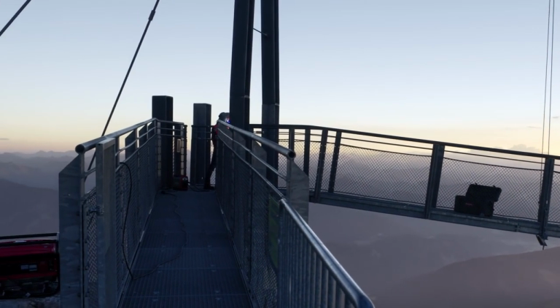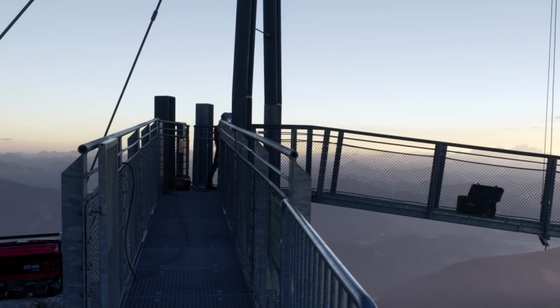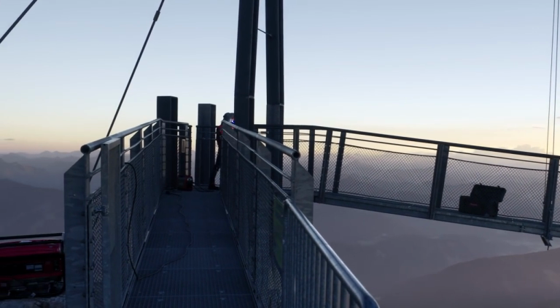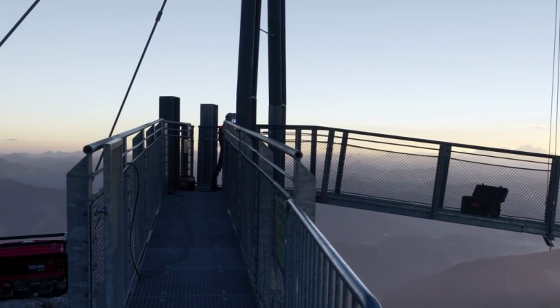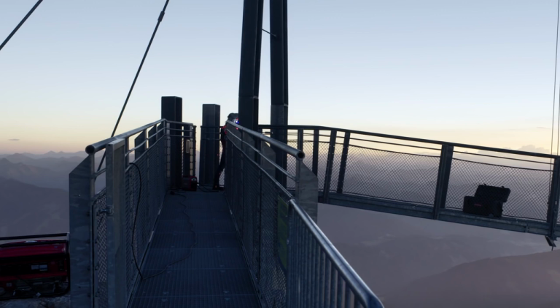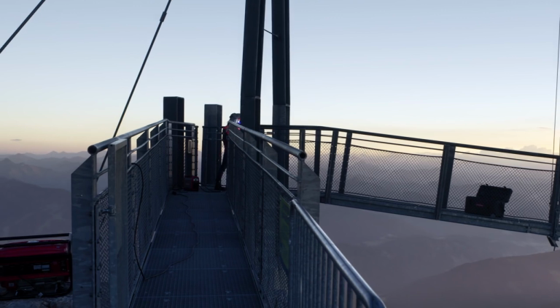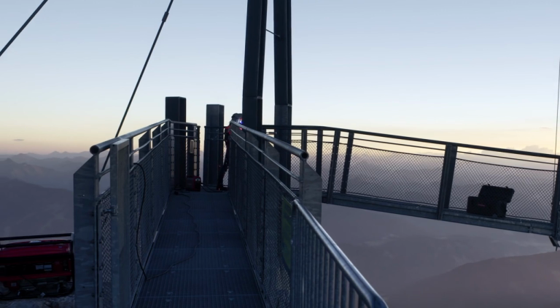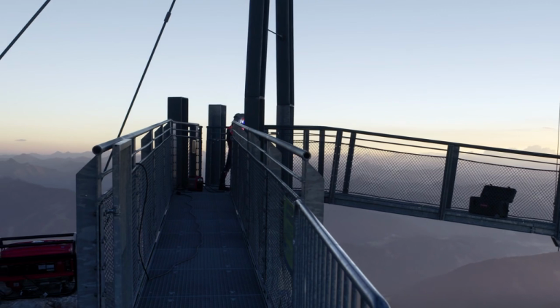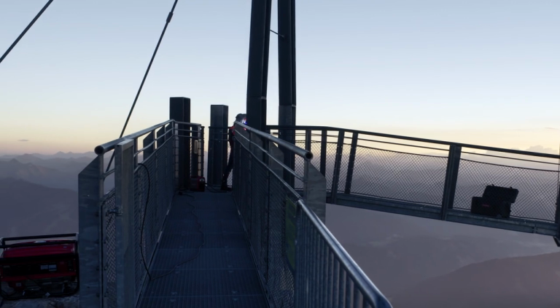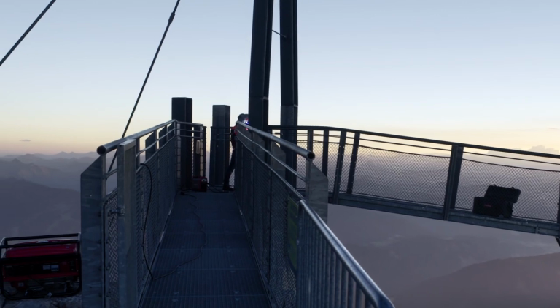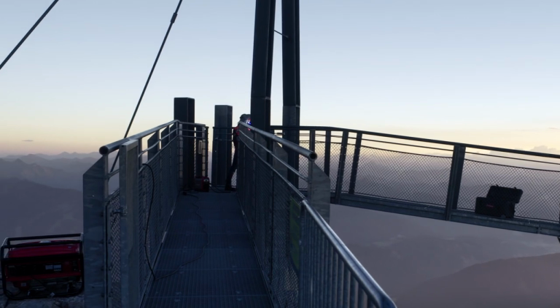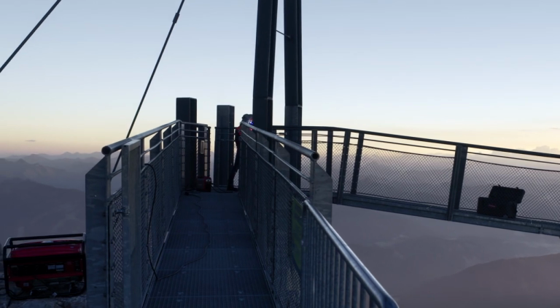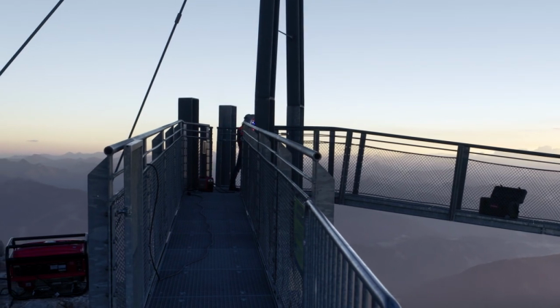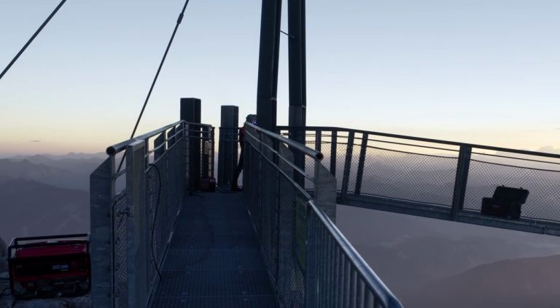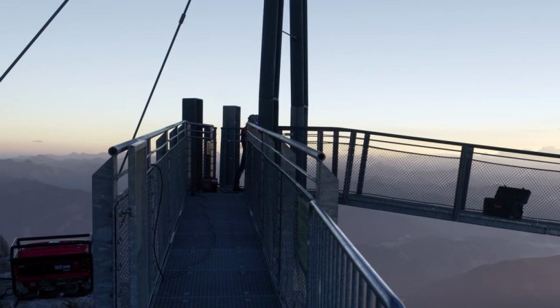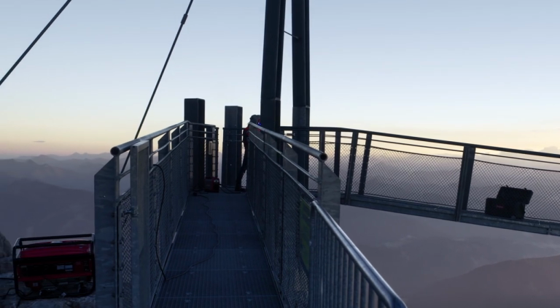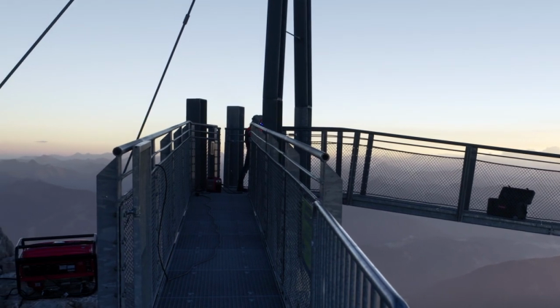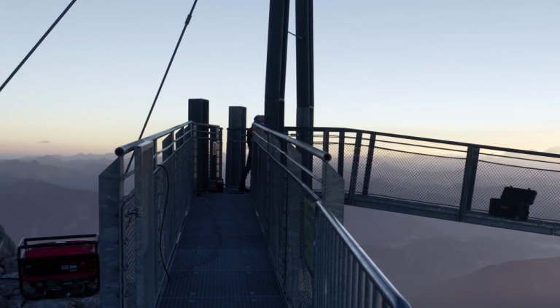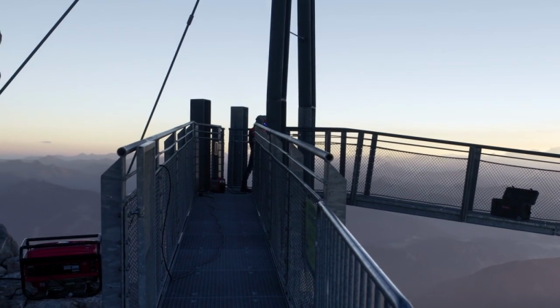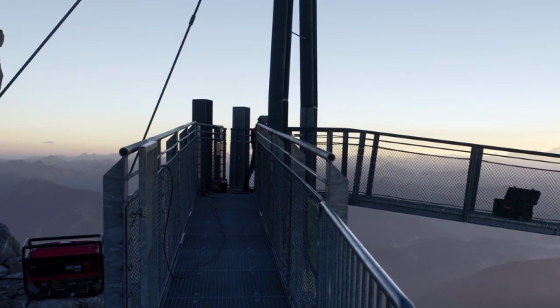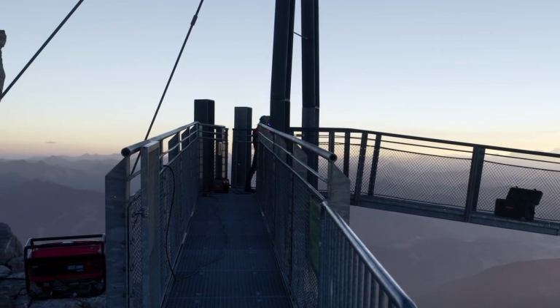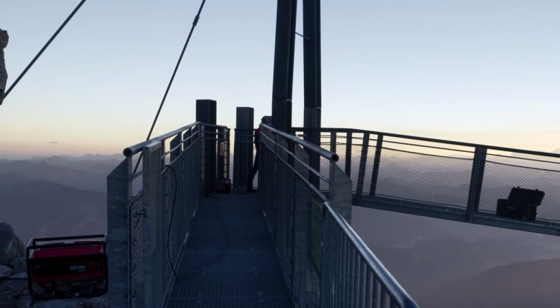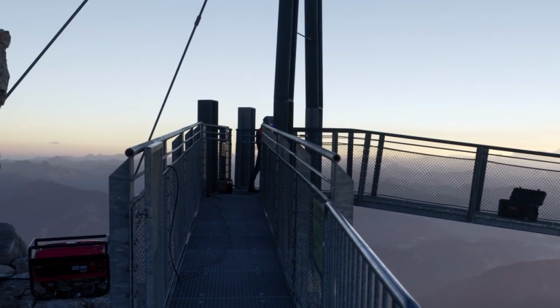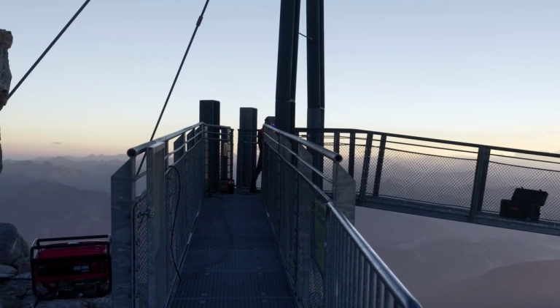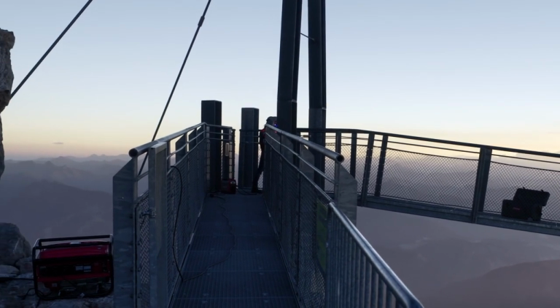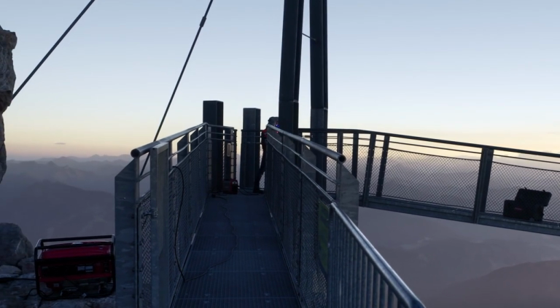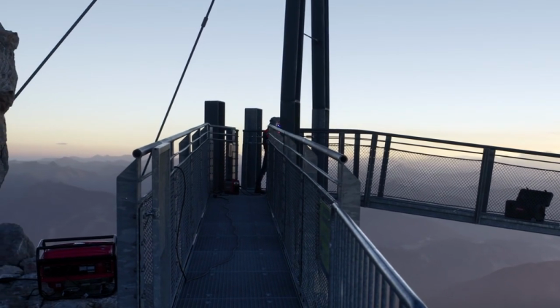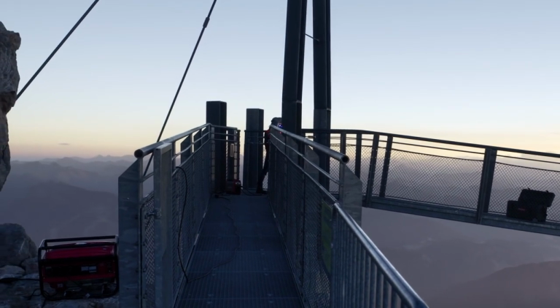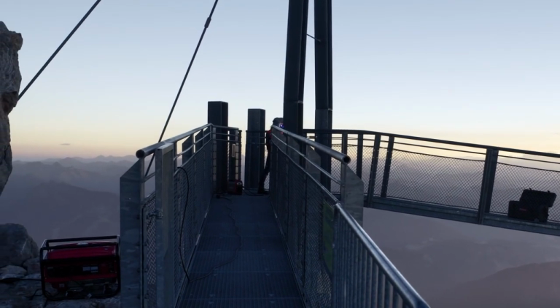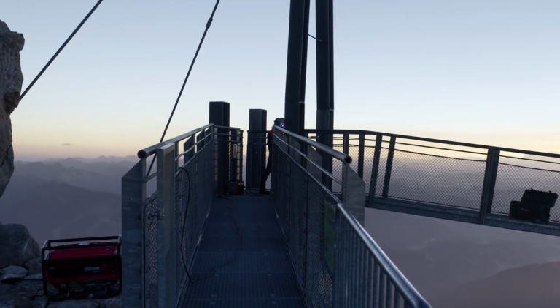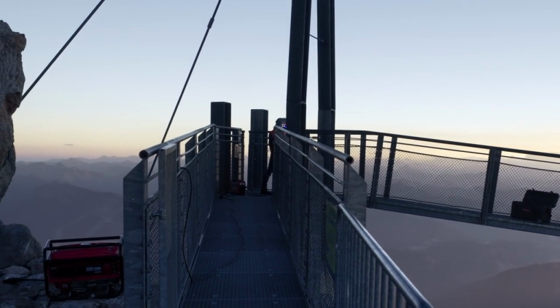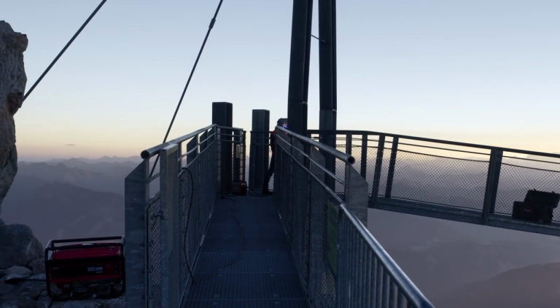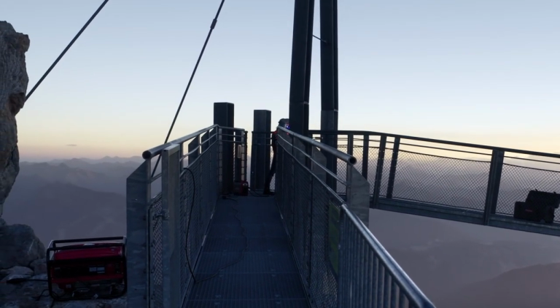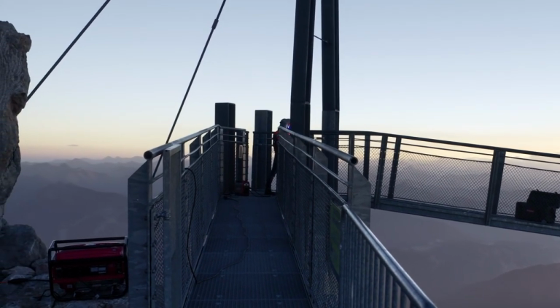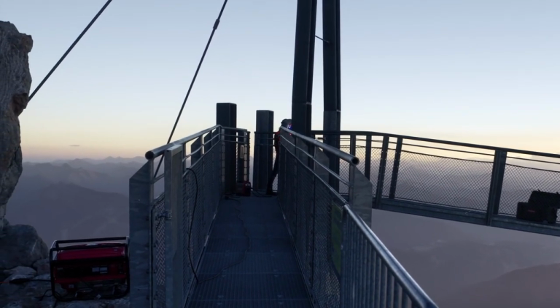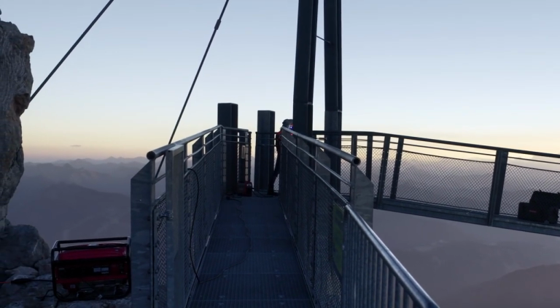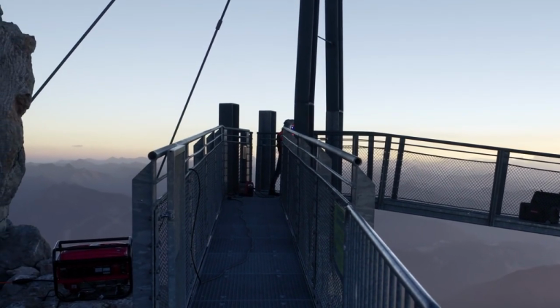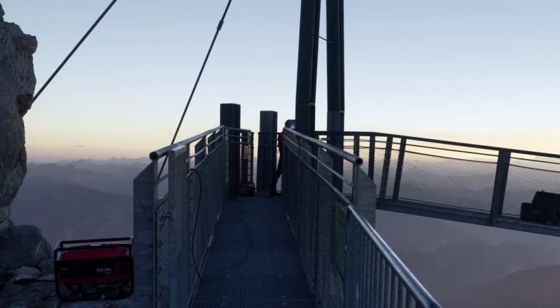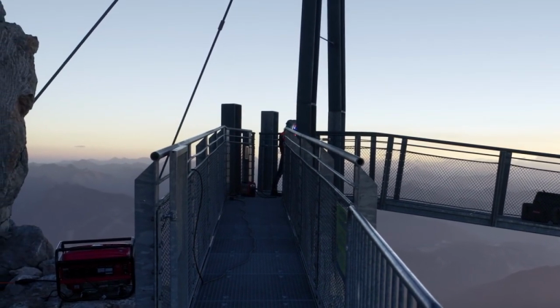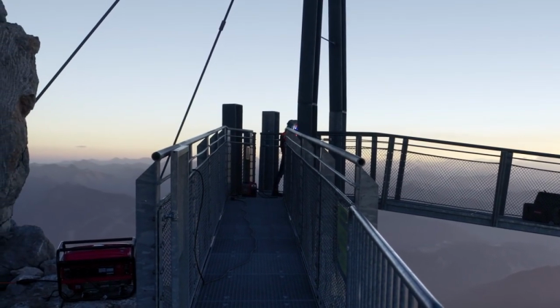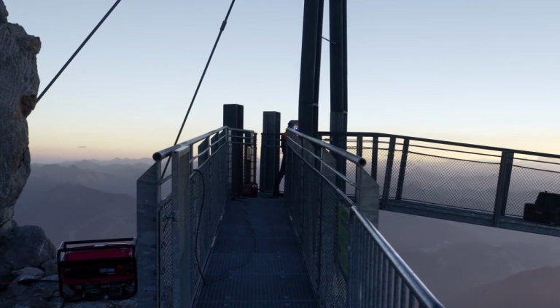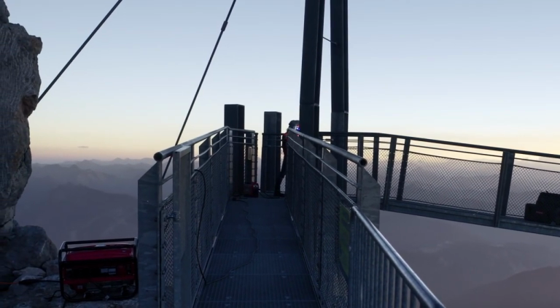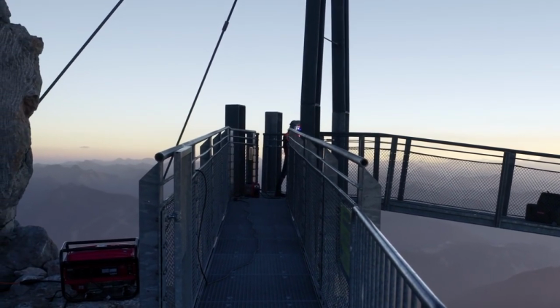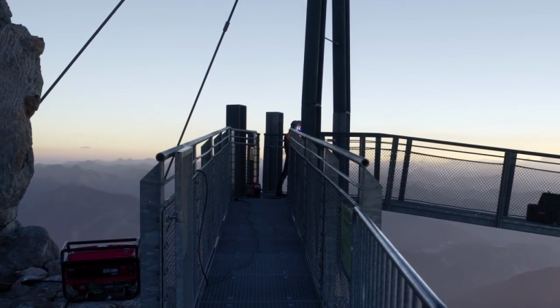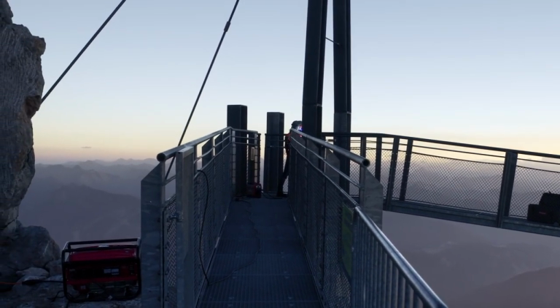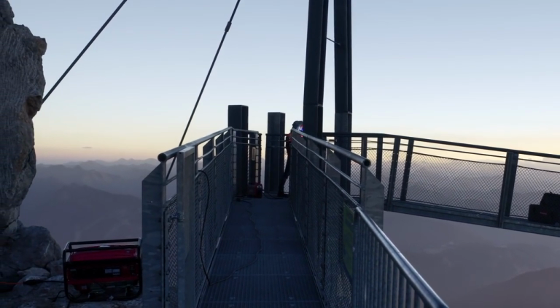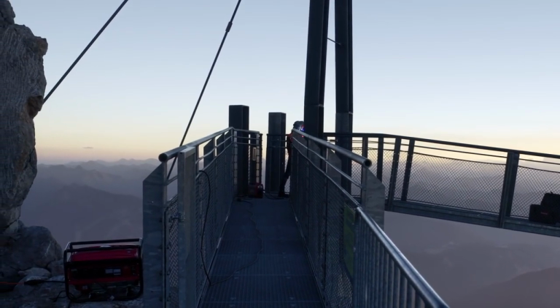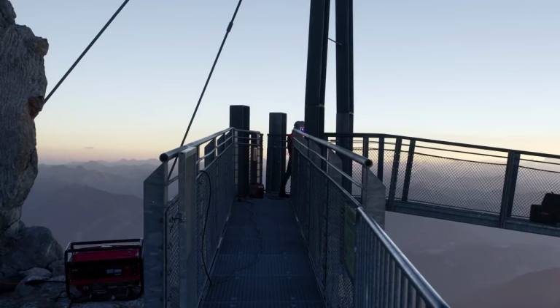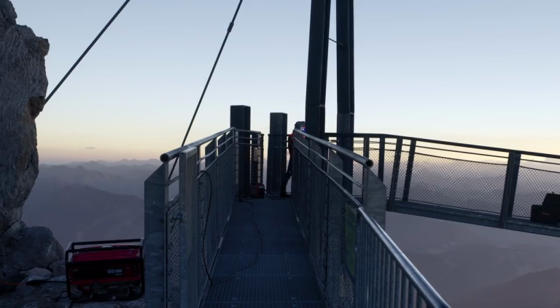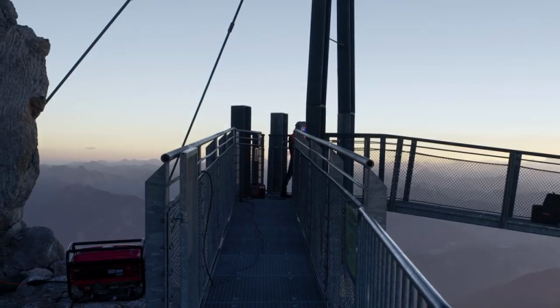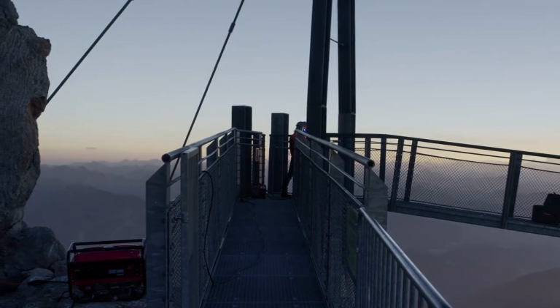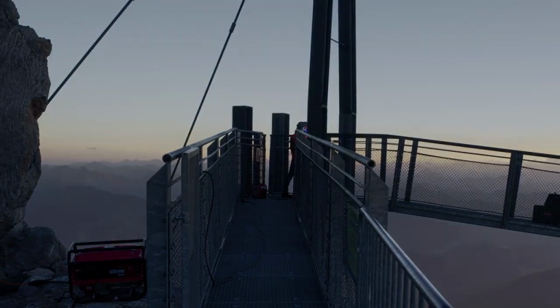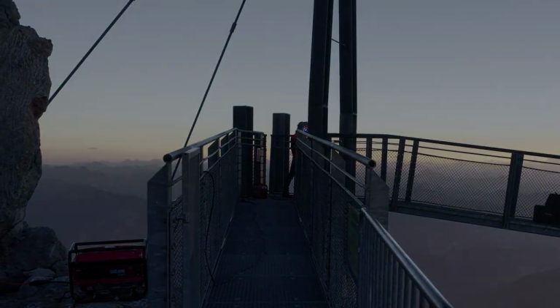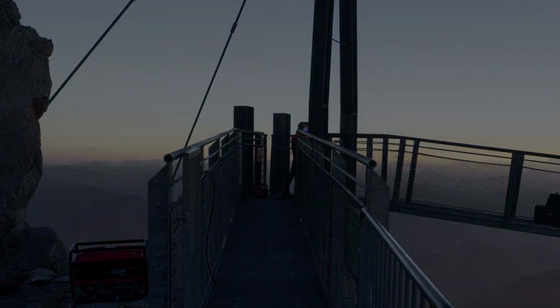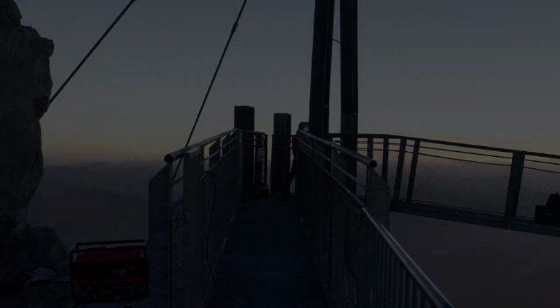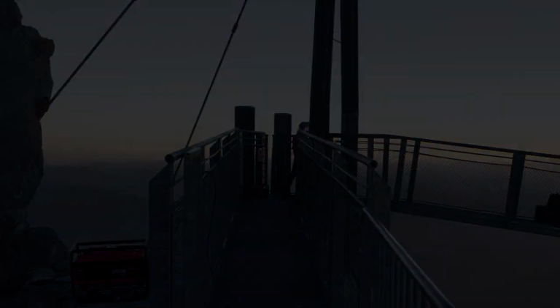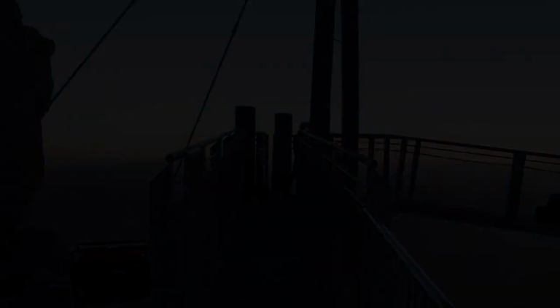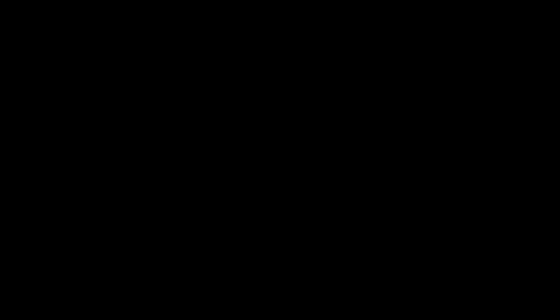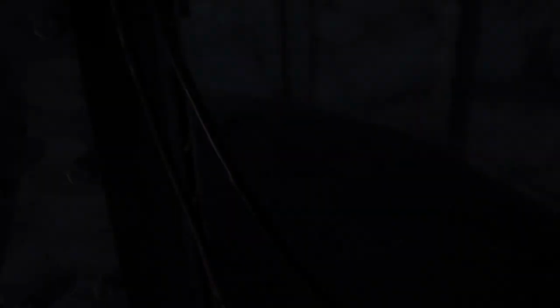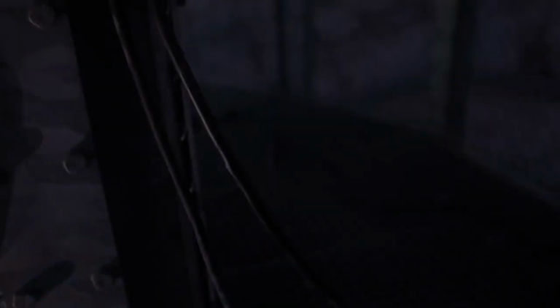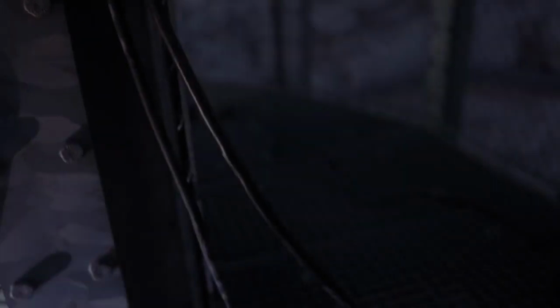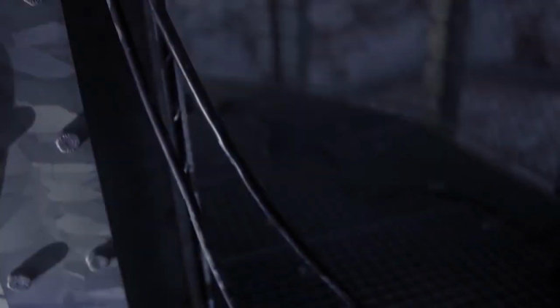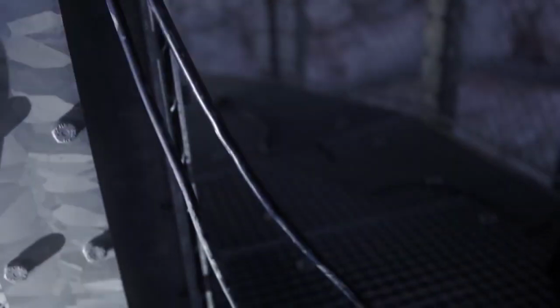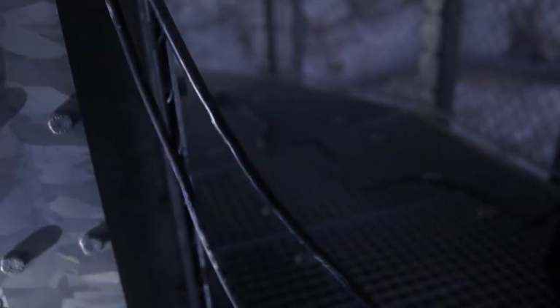Sometimes you have access to a power grid on location. But often you don't. In these cases you have to work with a generator.